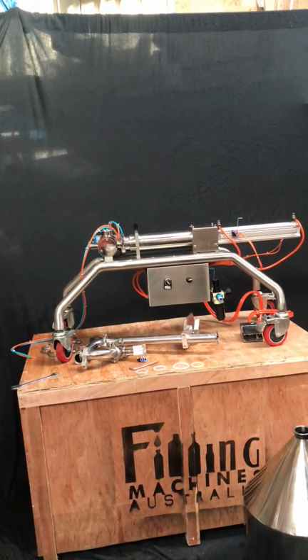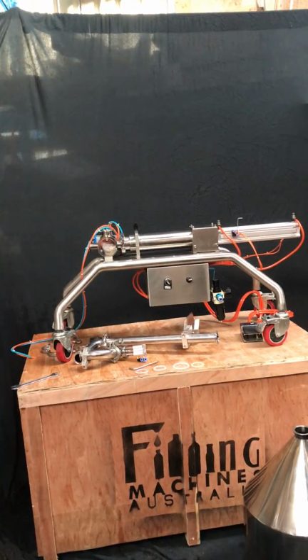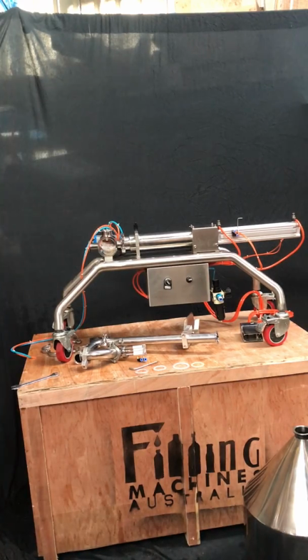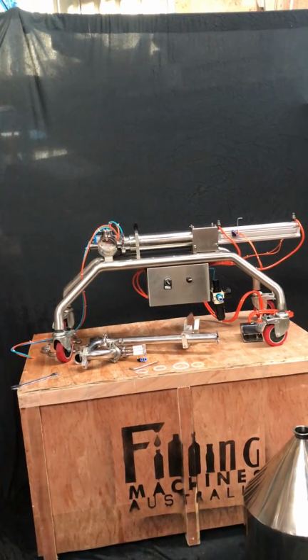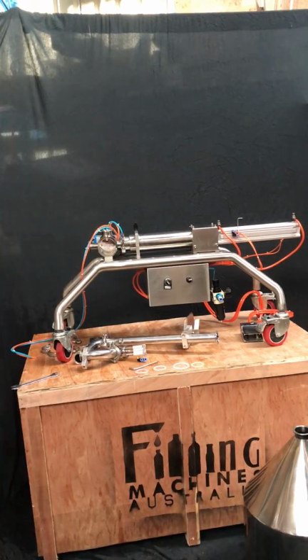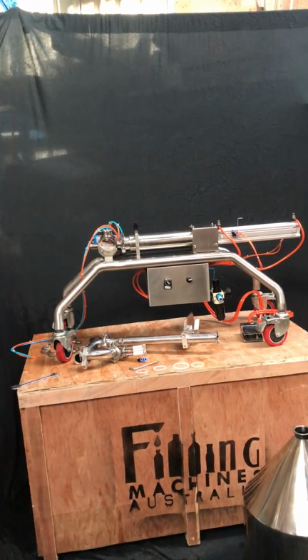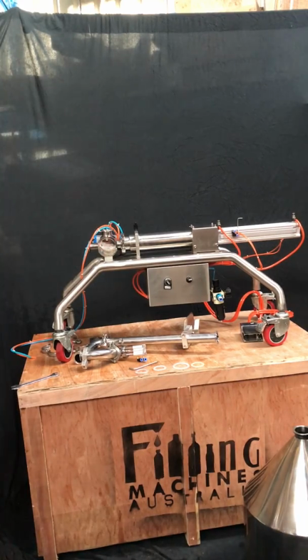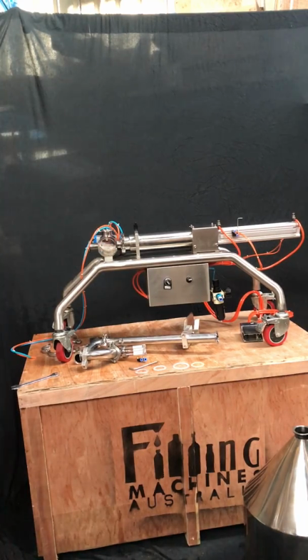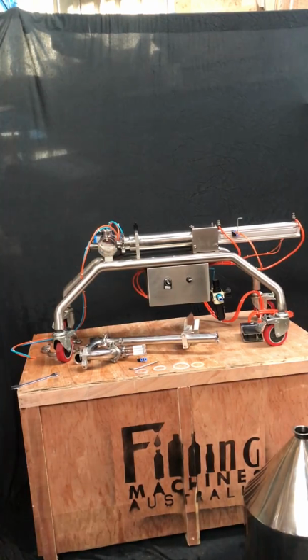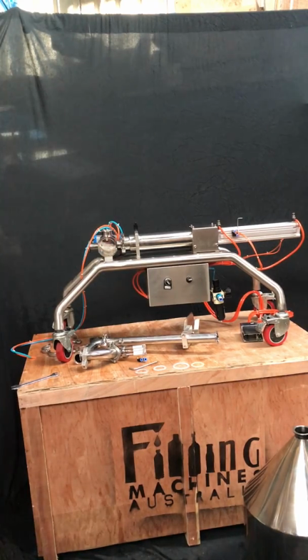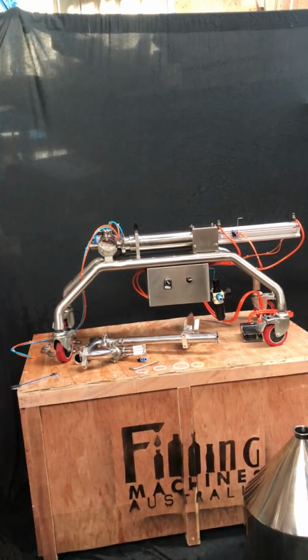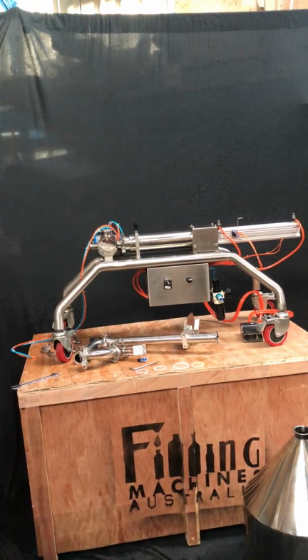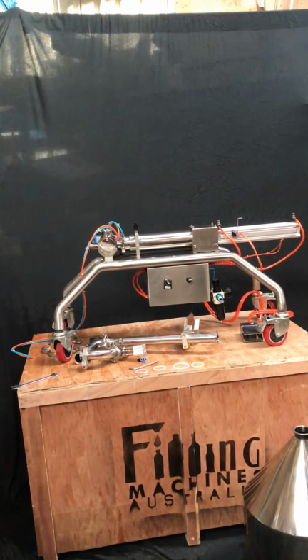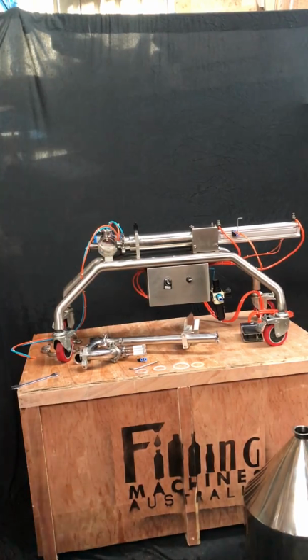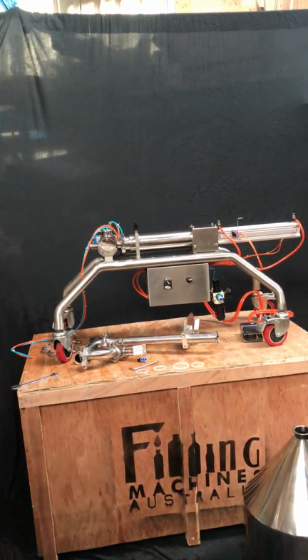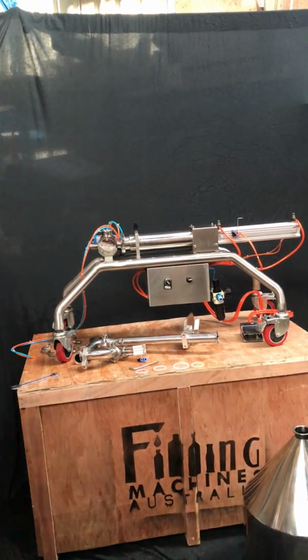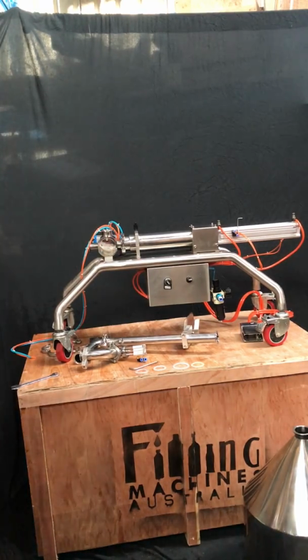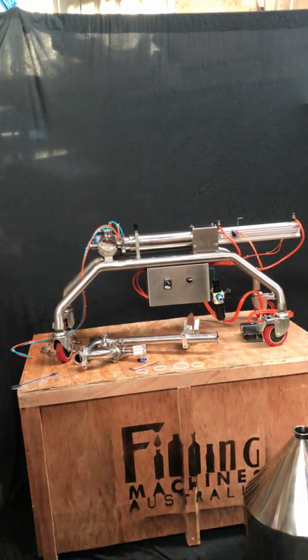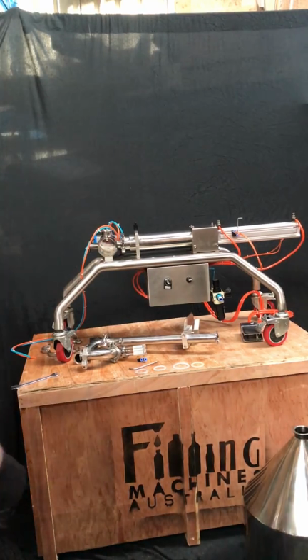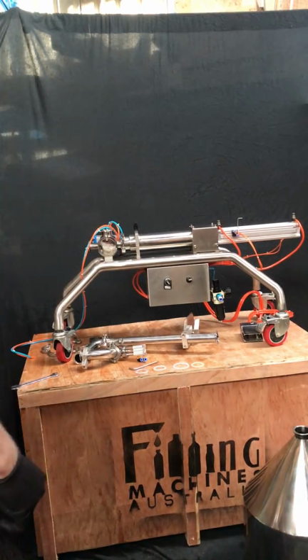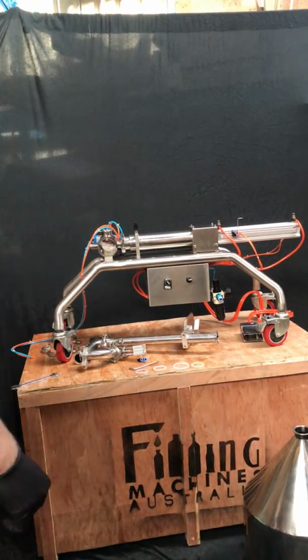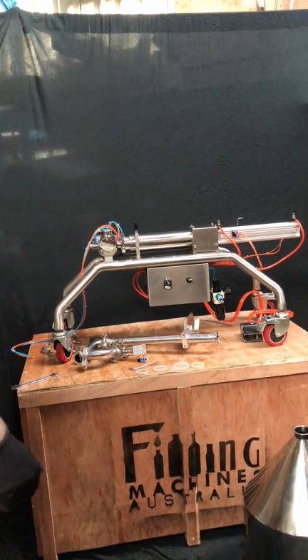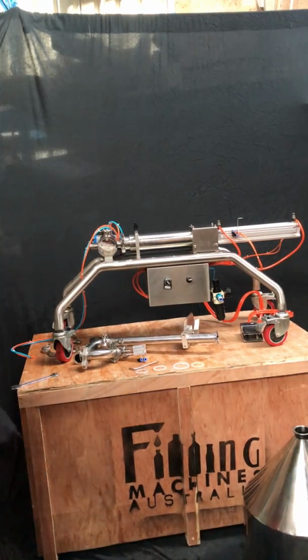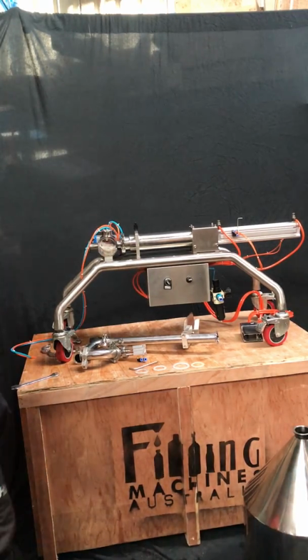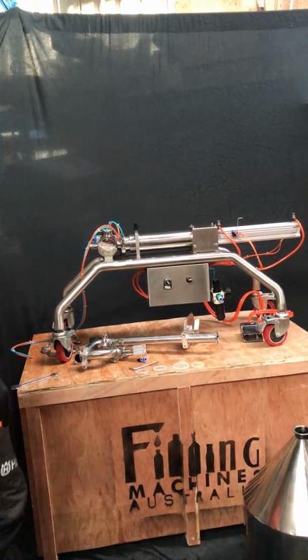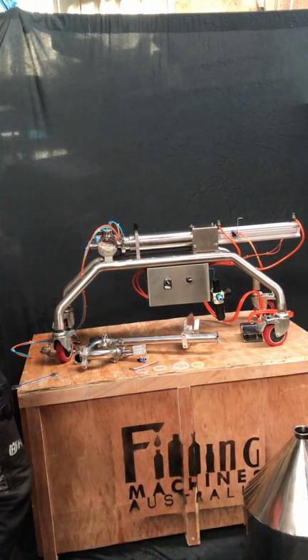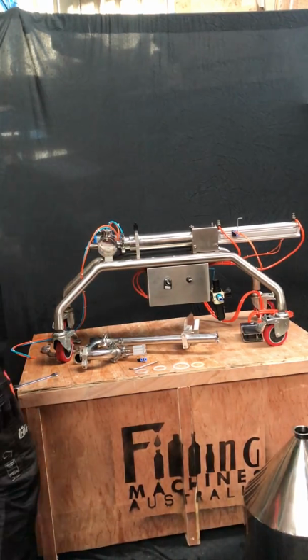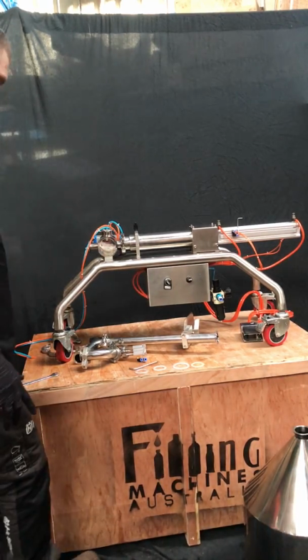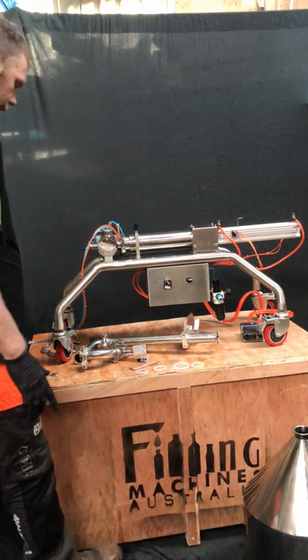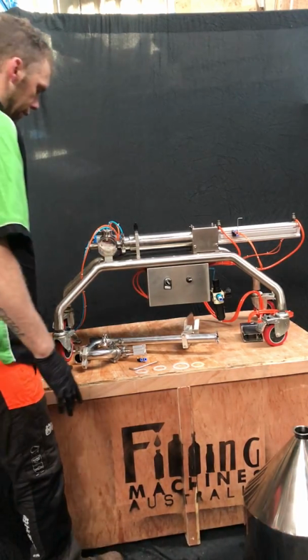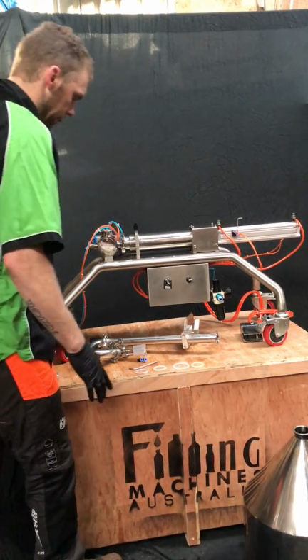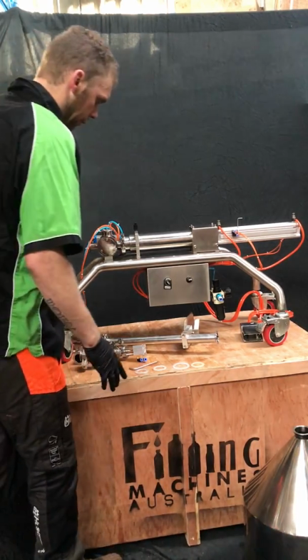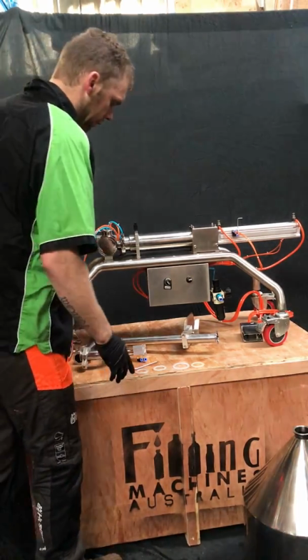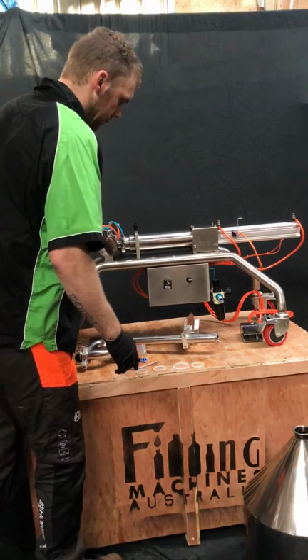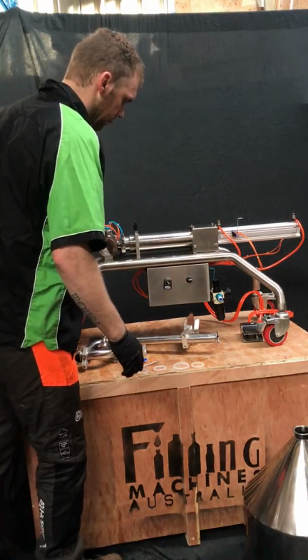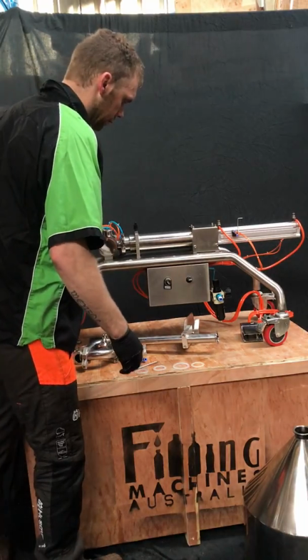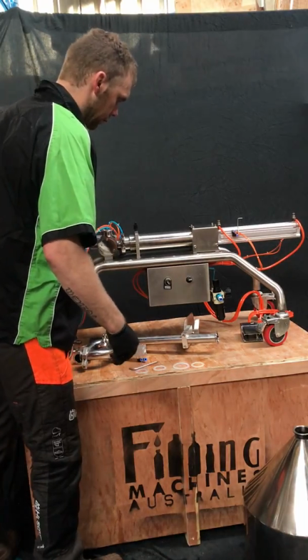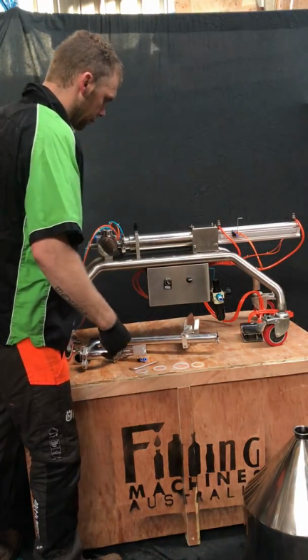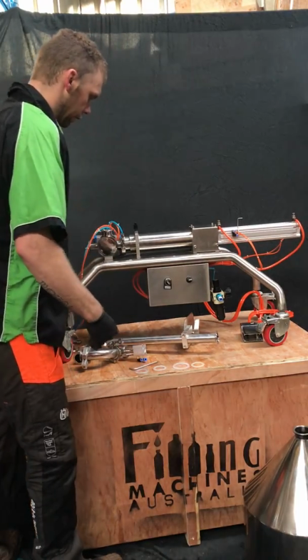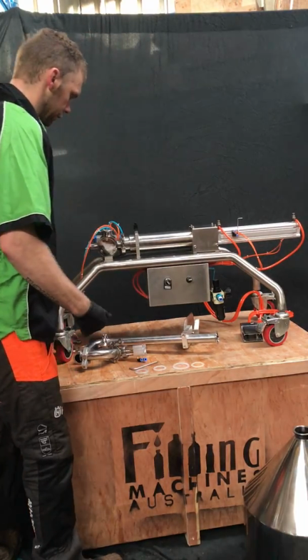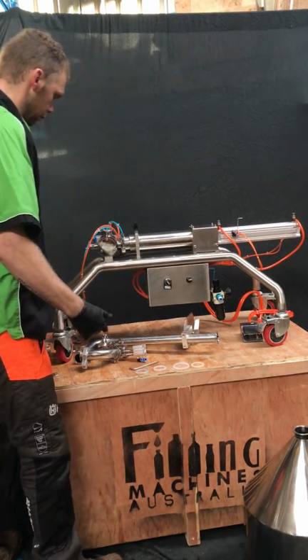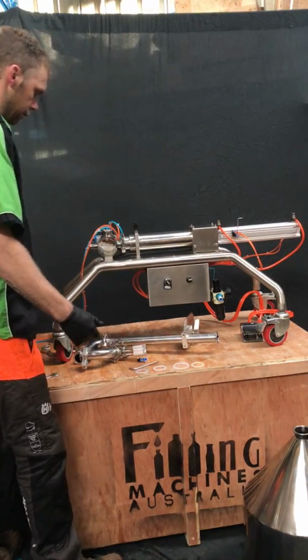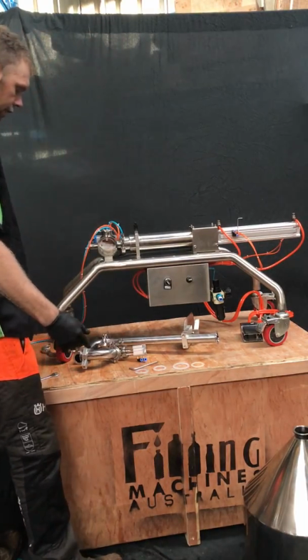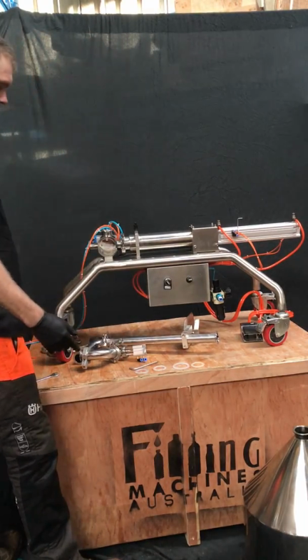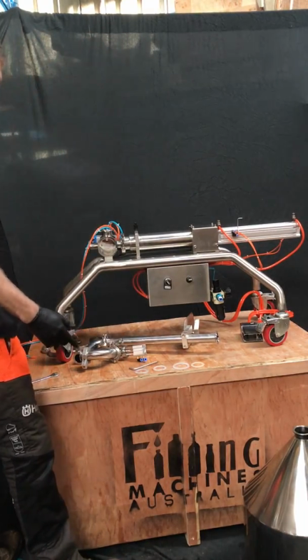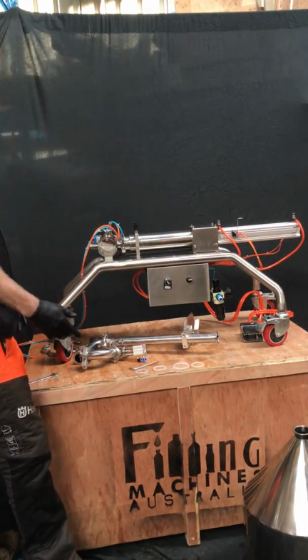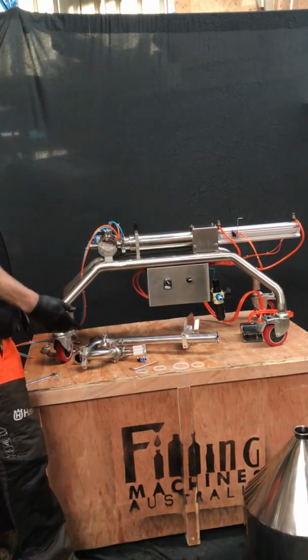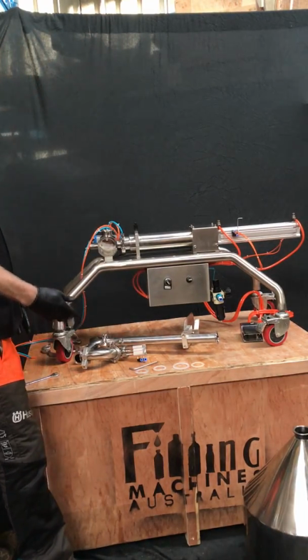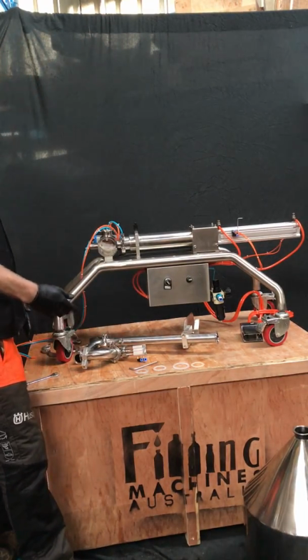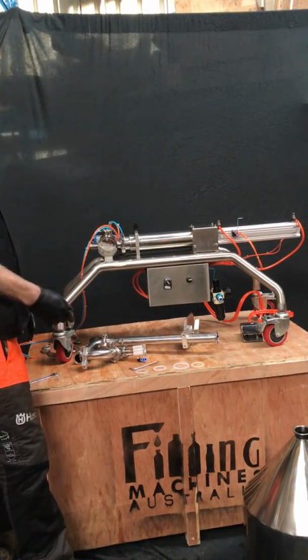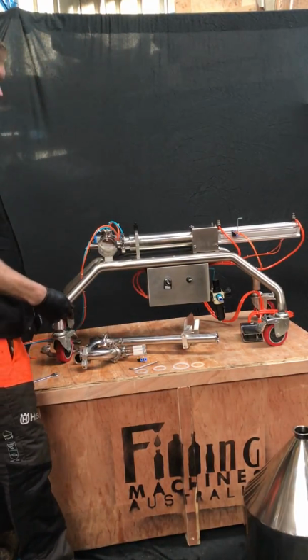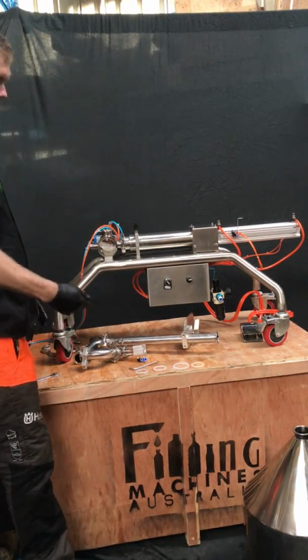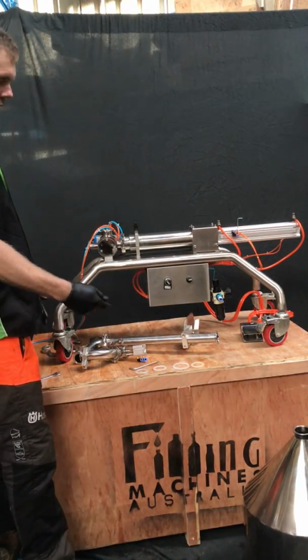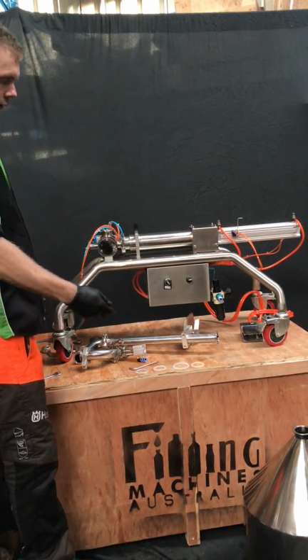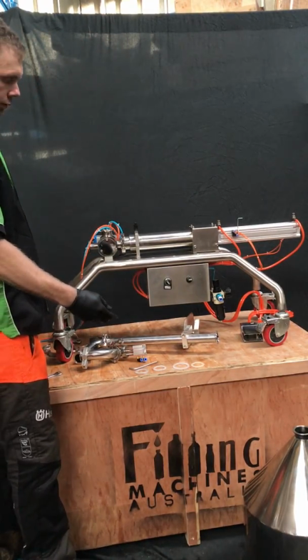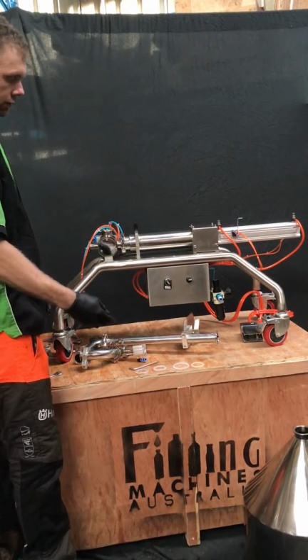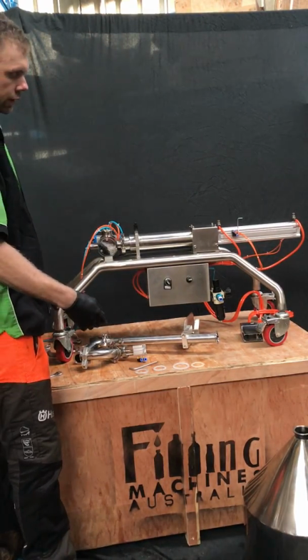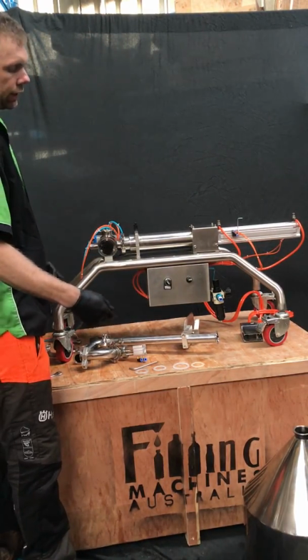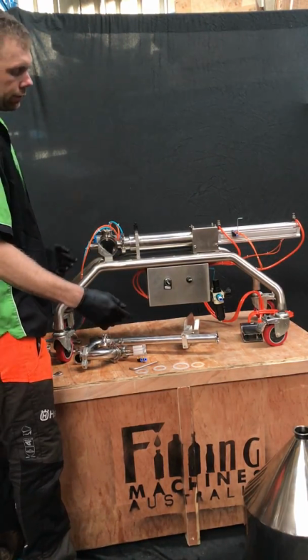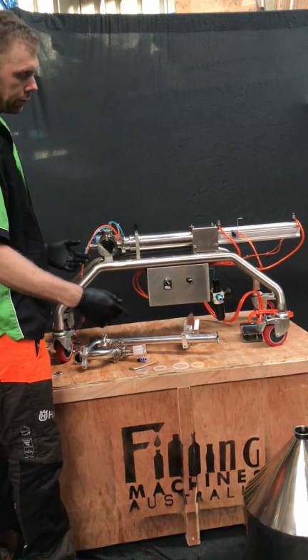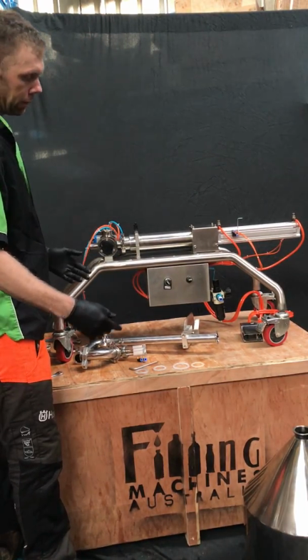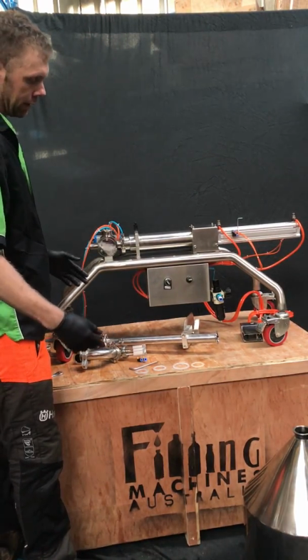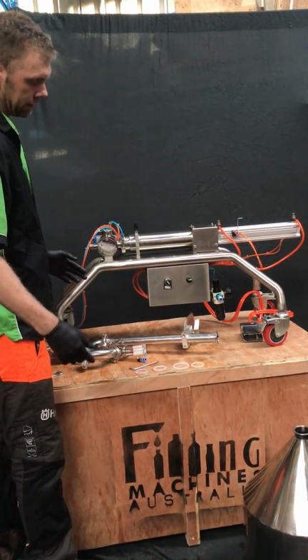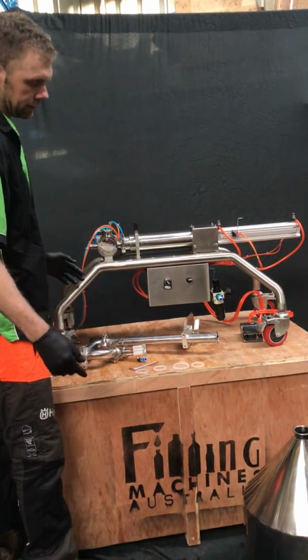To begin with, once you've taken all the parts out of the box, you will have a tool kit, some seals and a few parts.